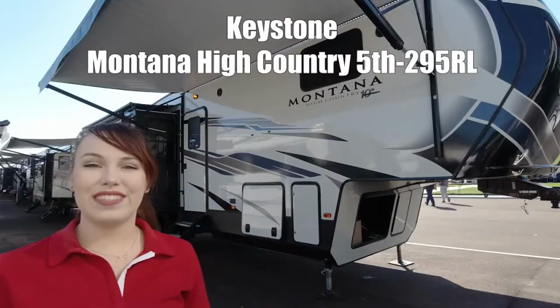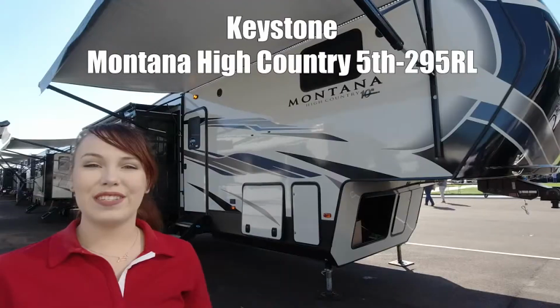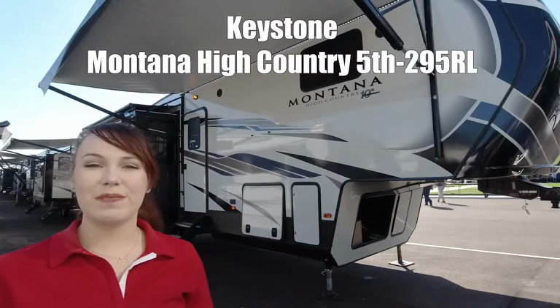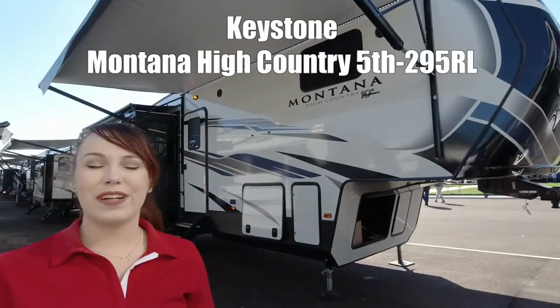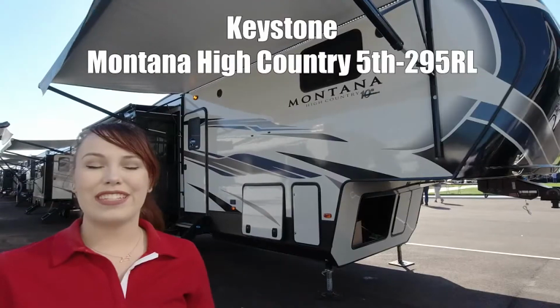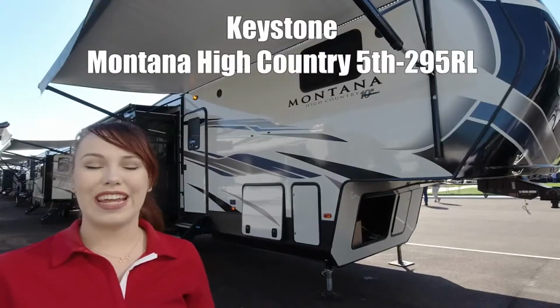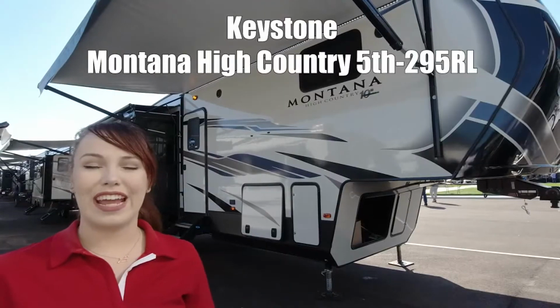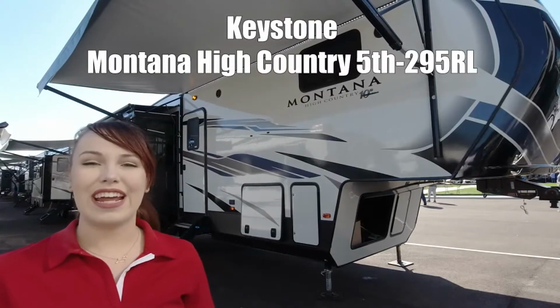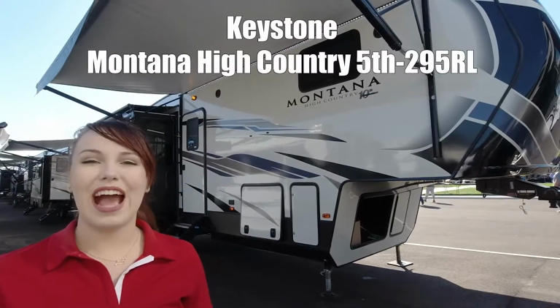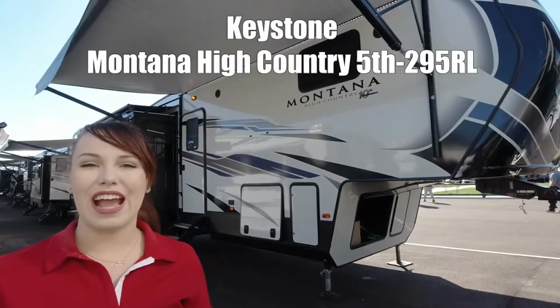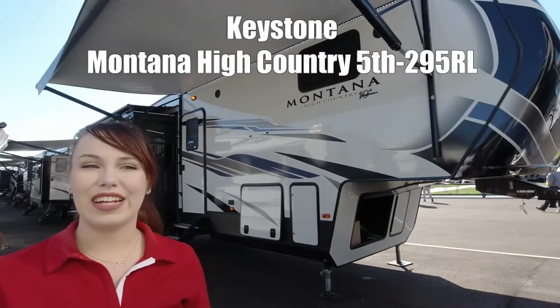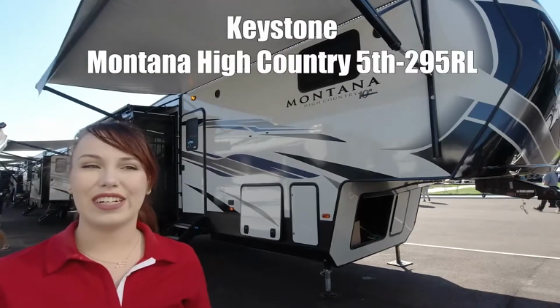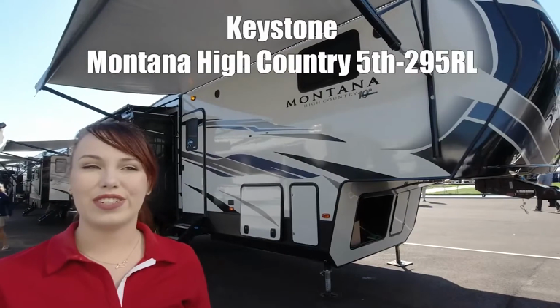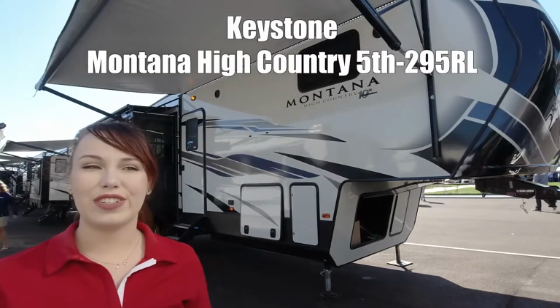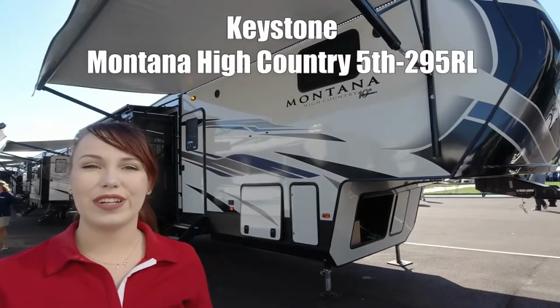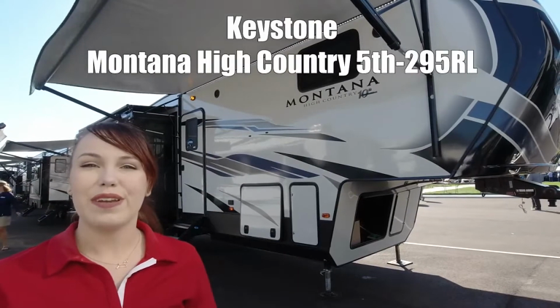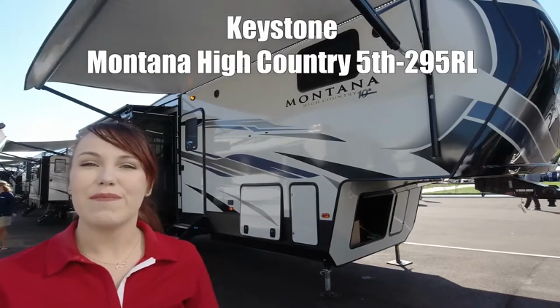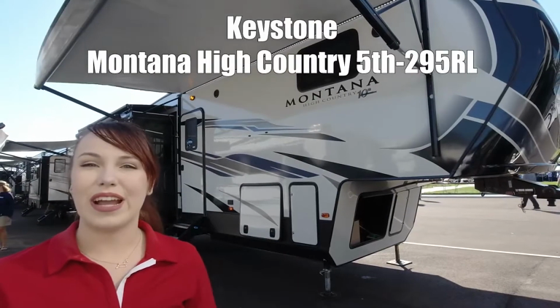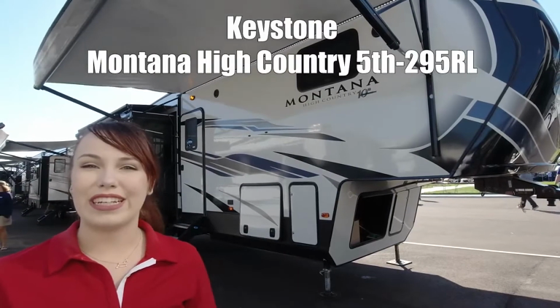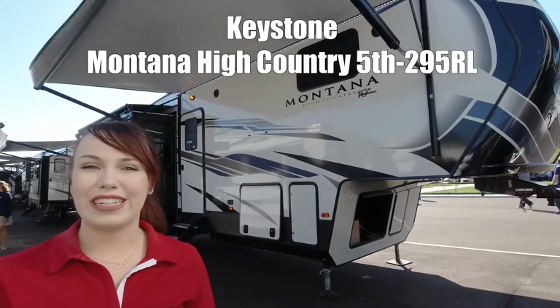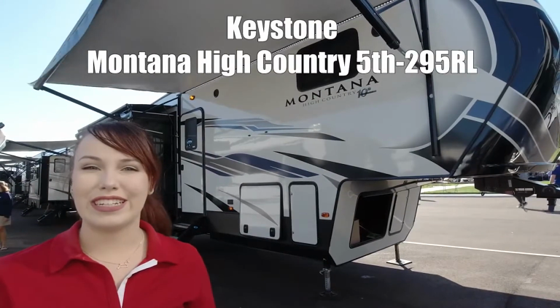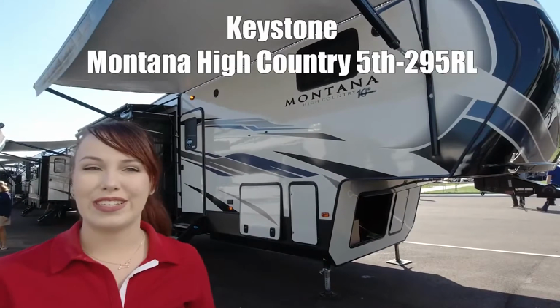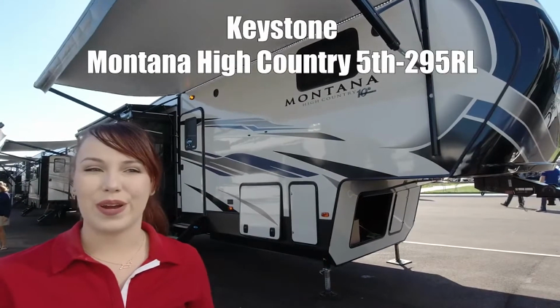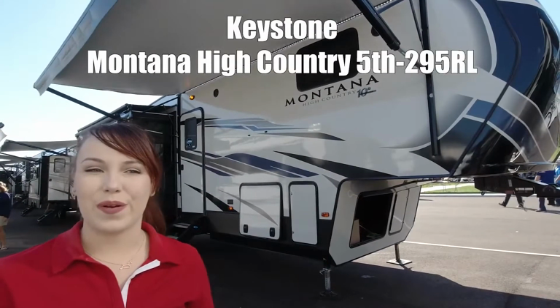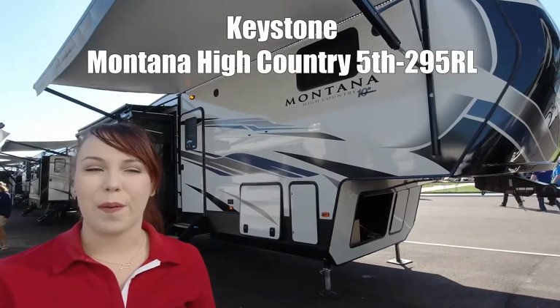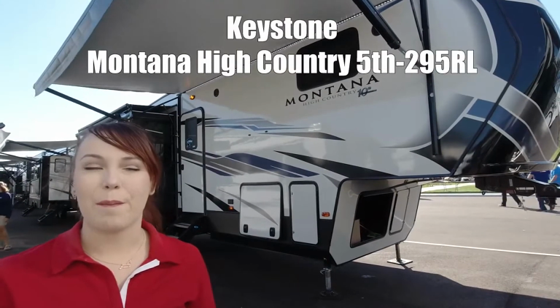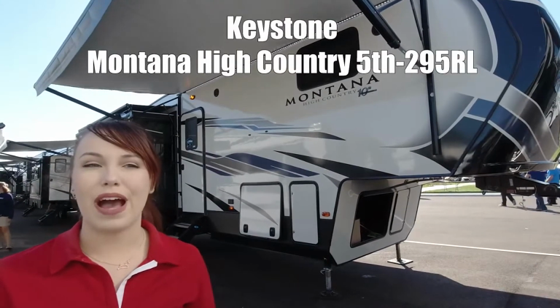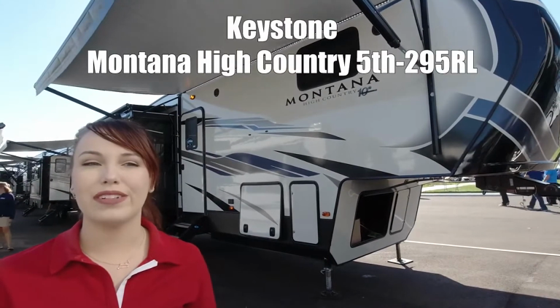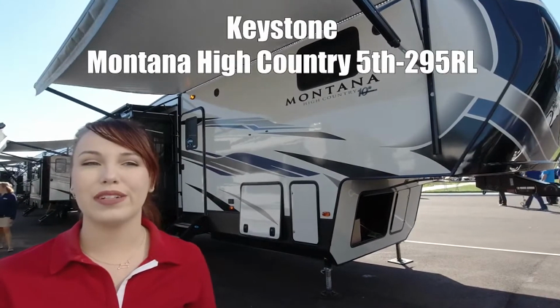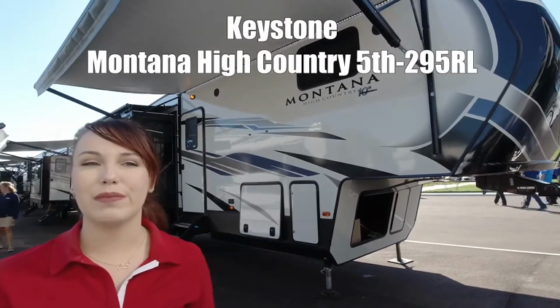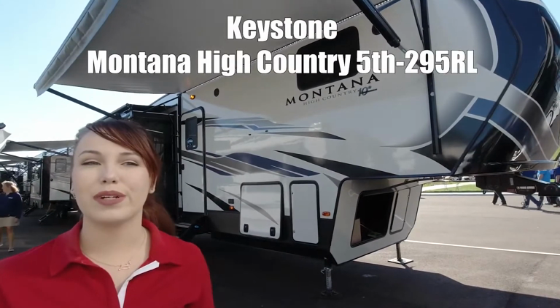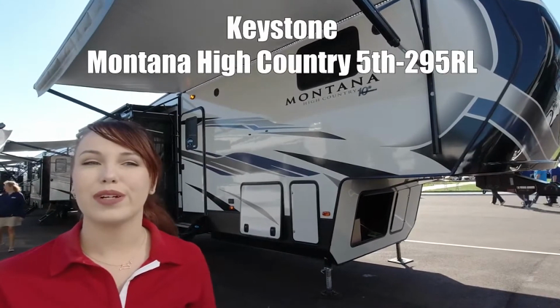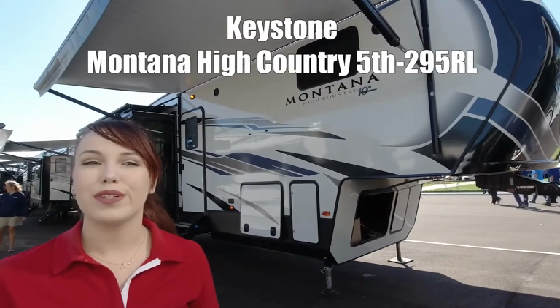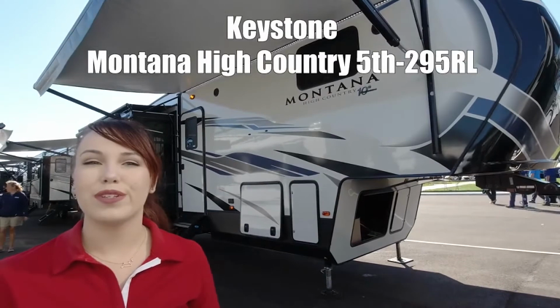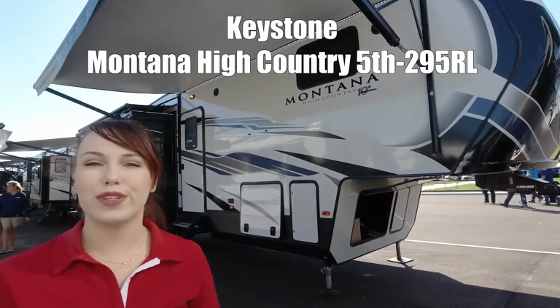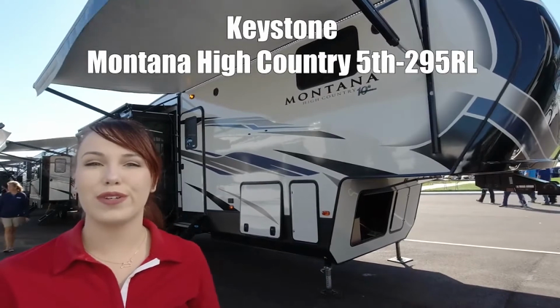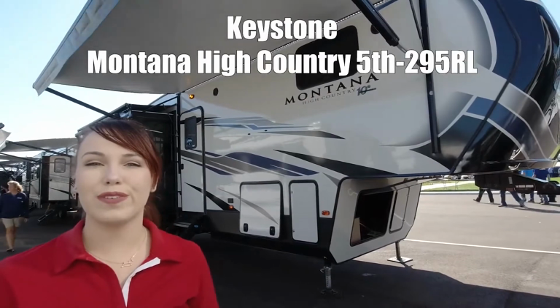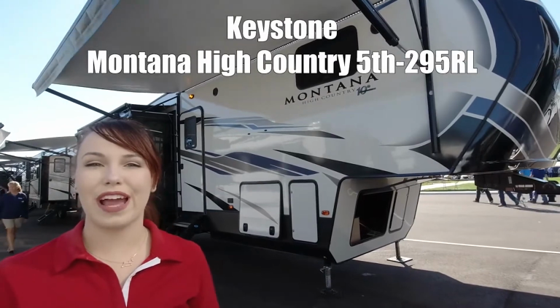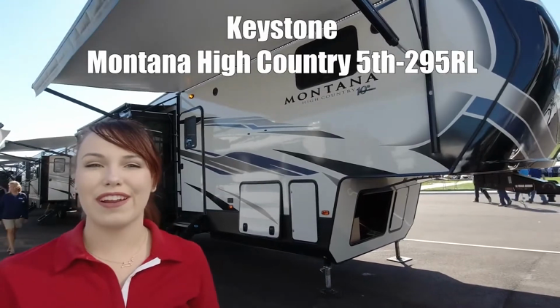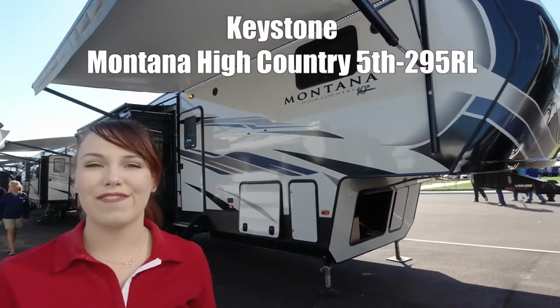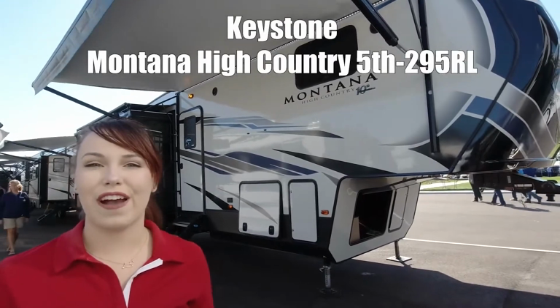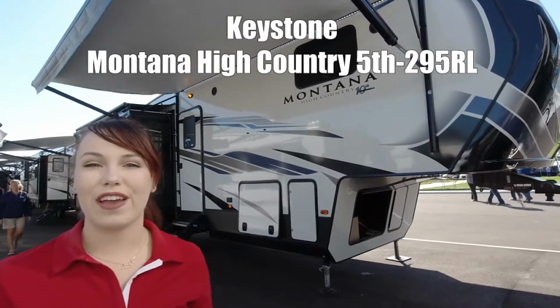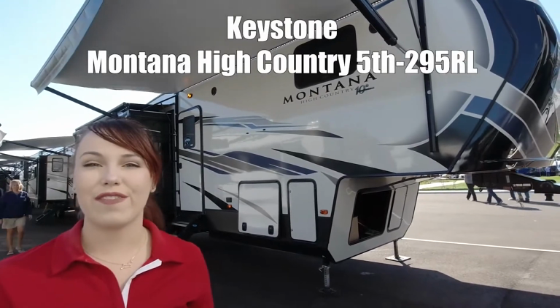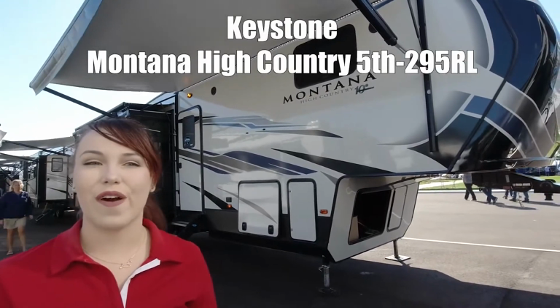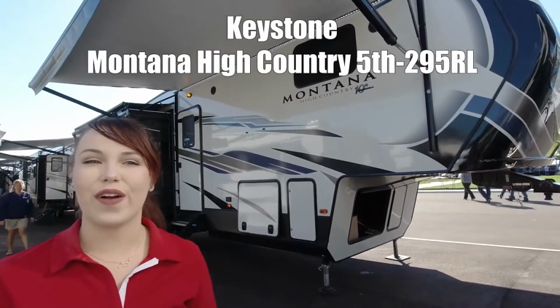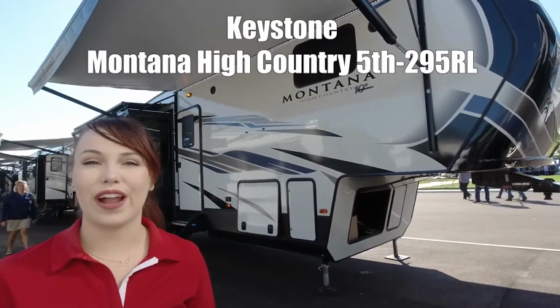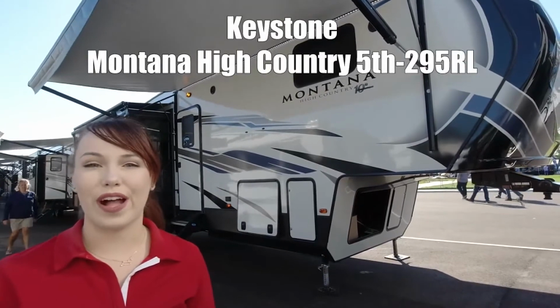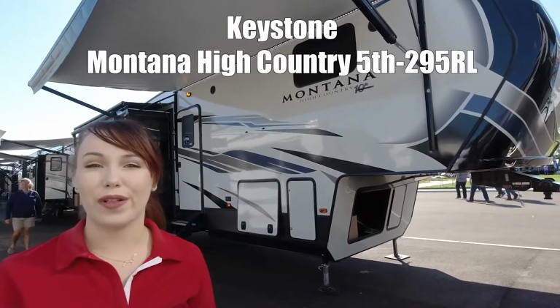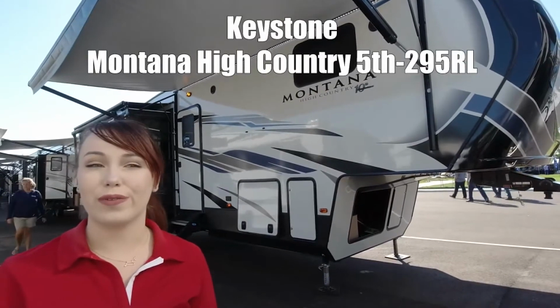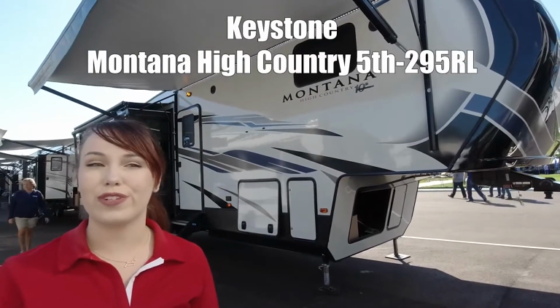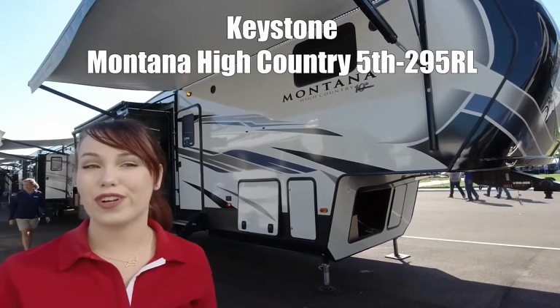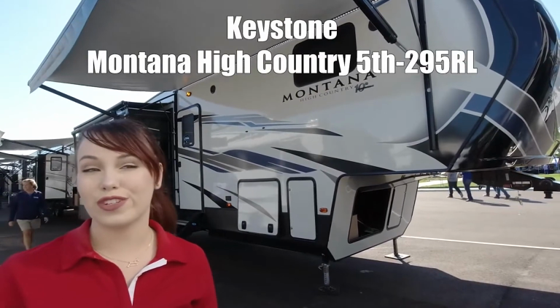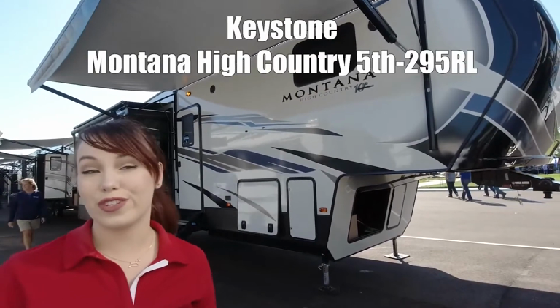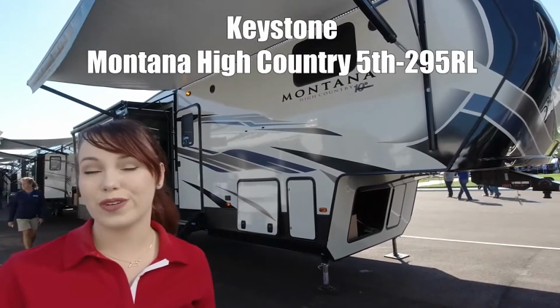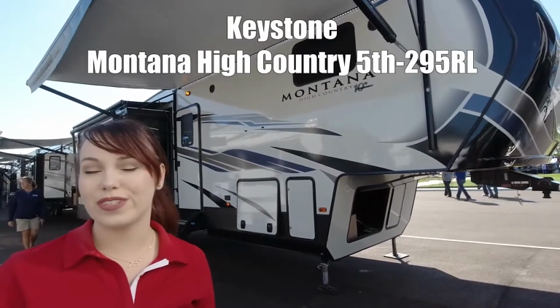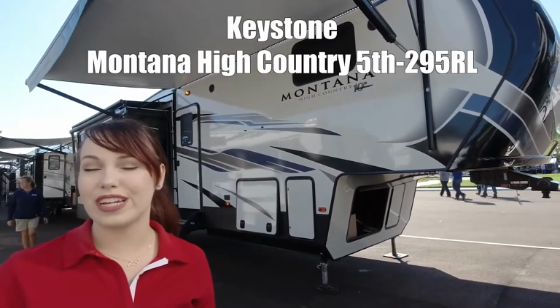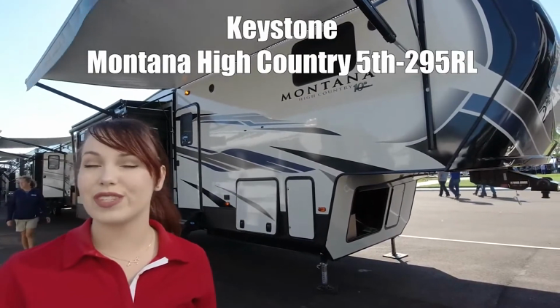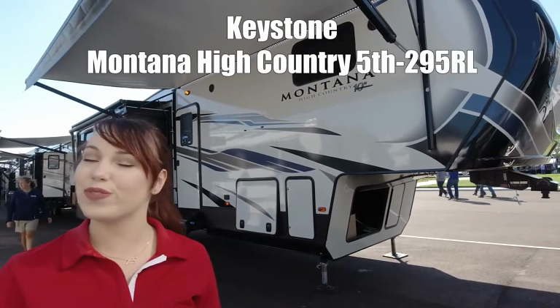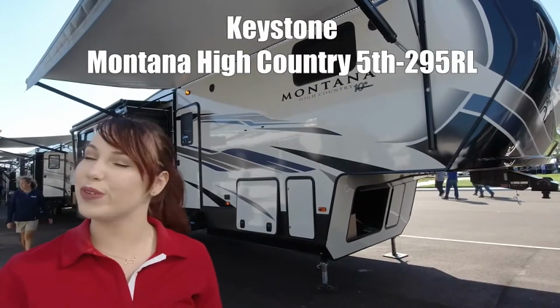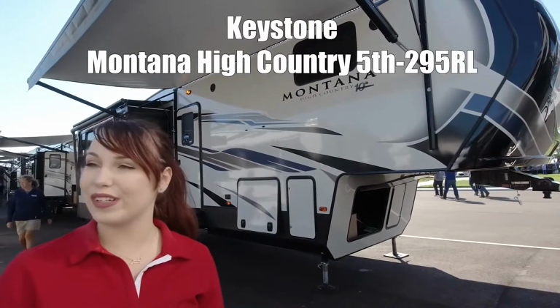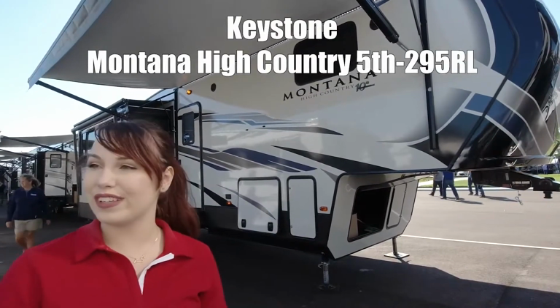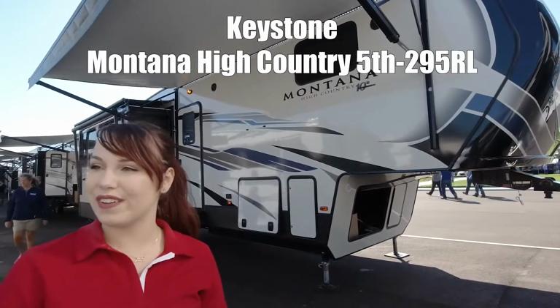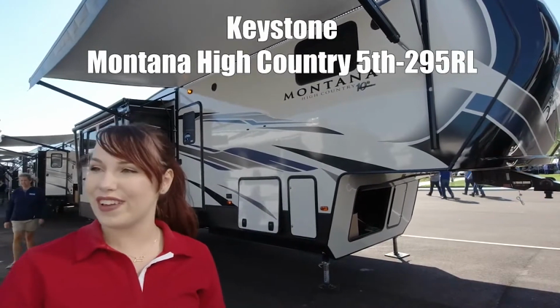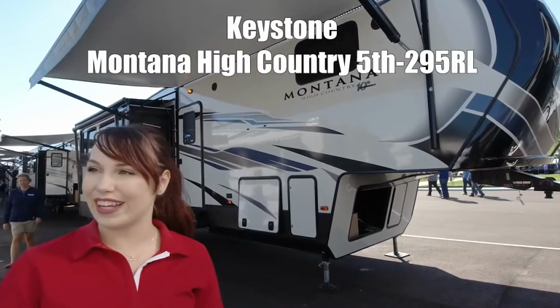This is the Montana High Country by Keystone, model number 295RL, which also stands for Rear Living.